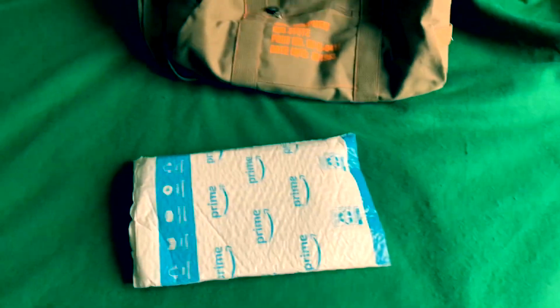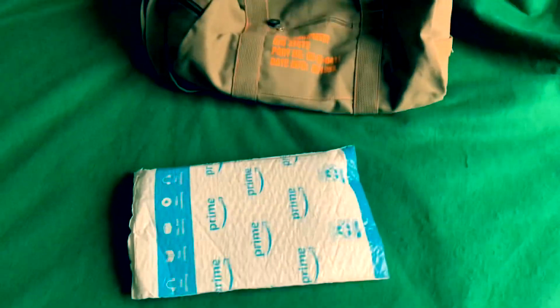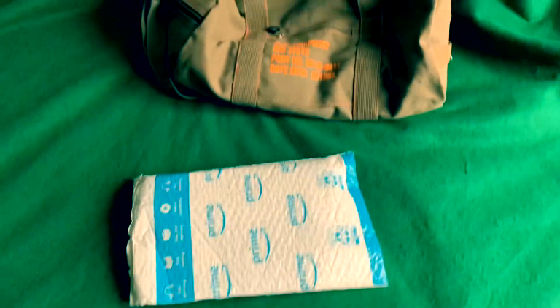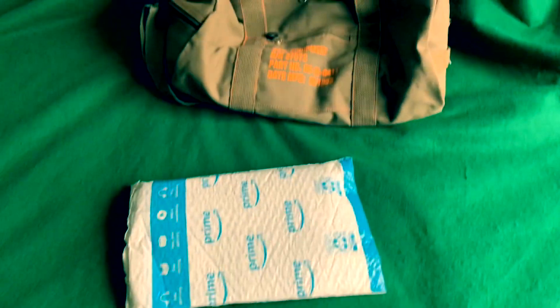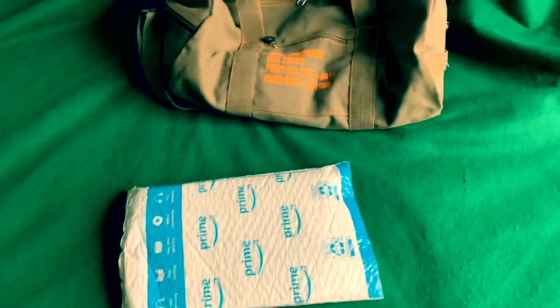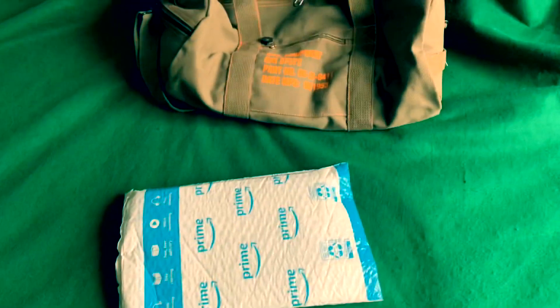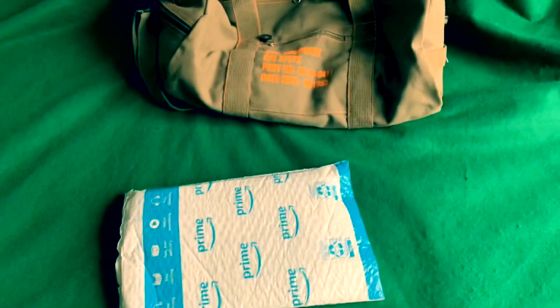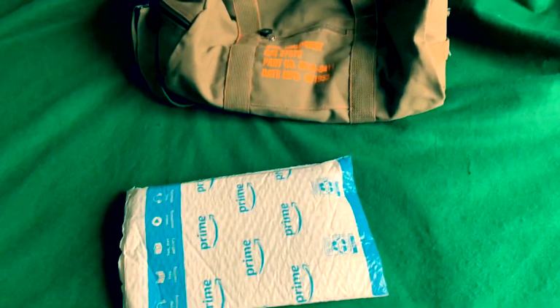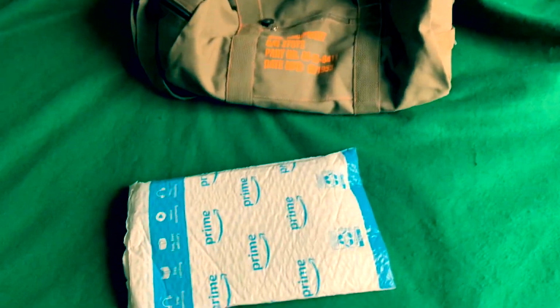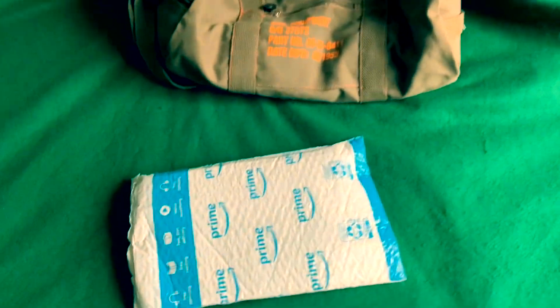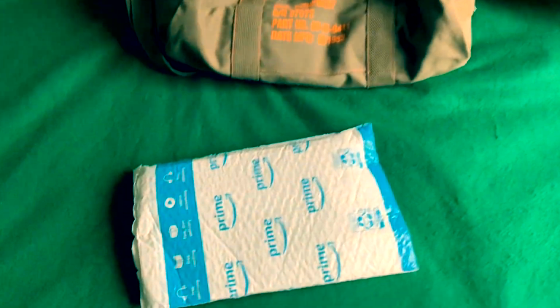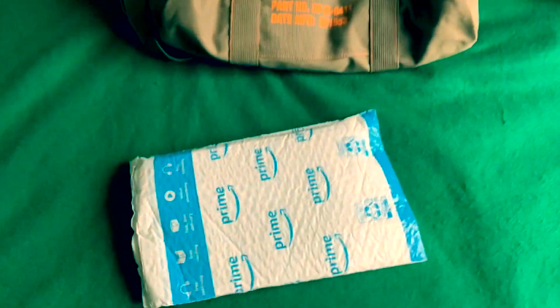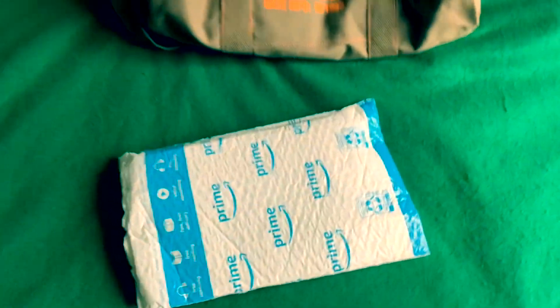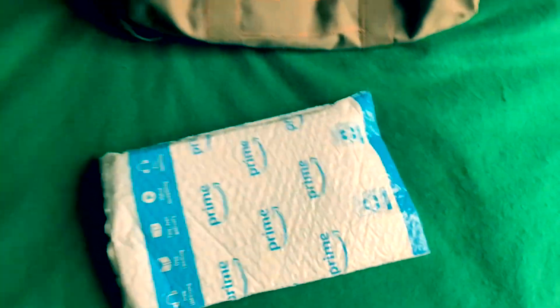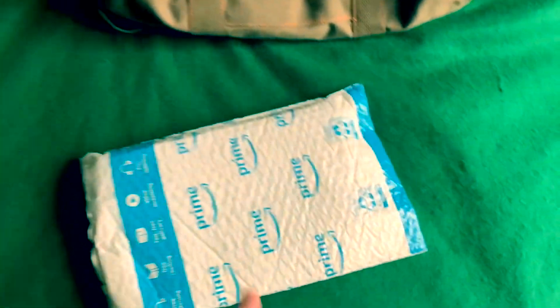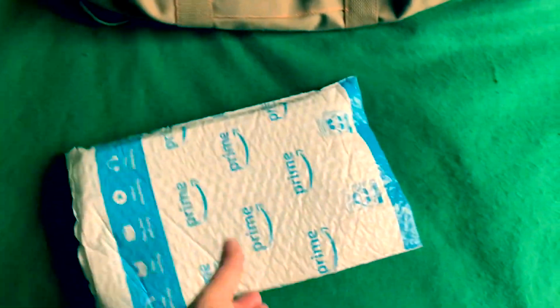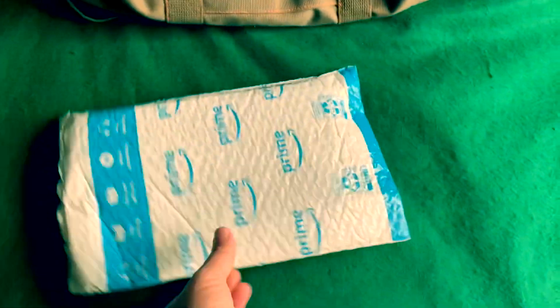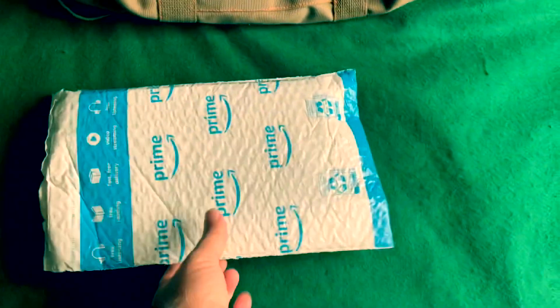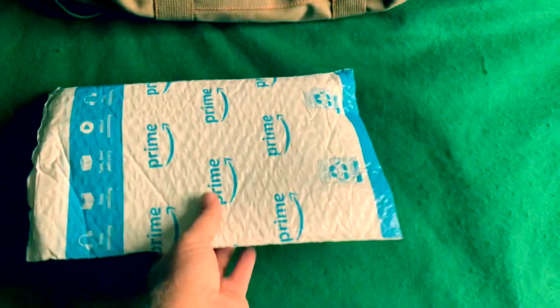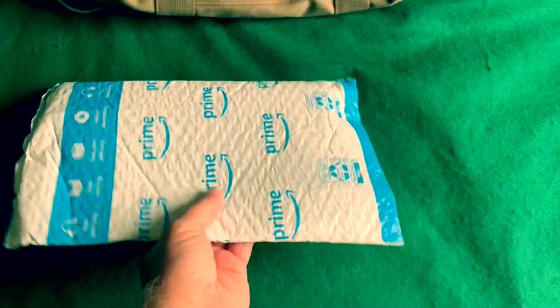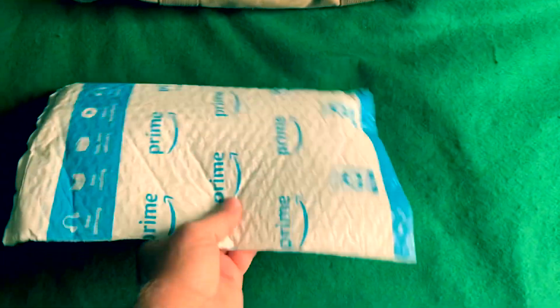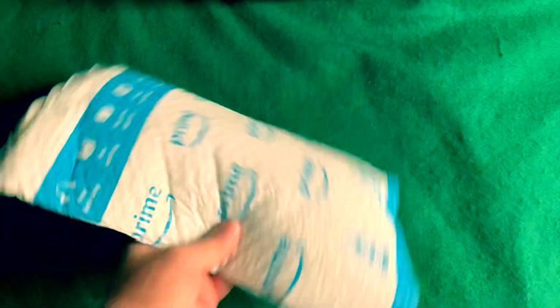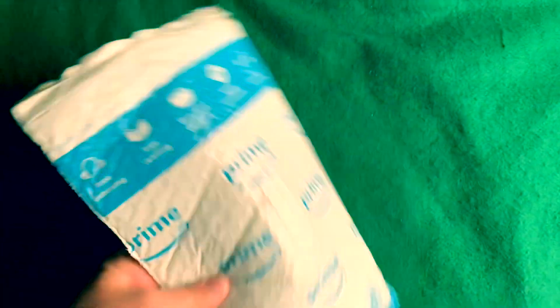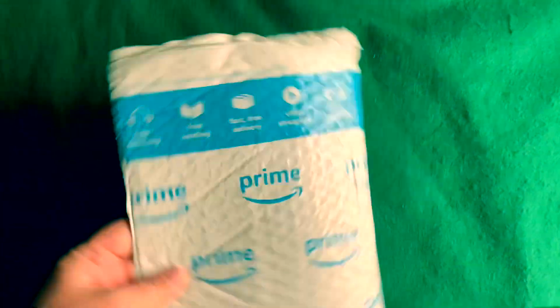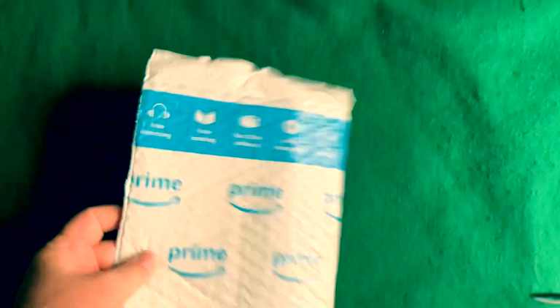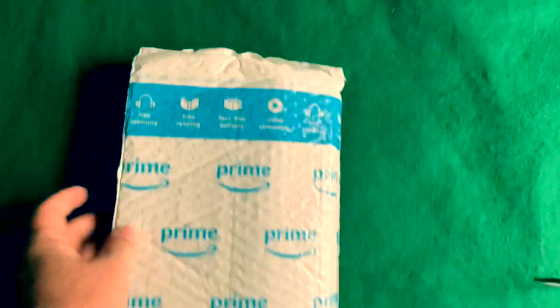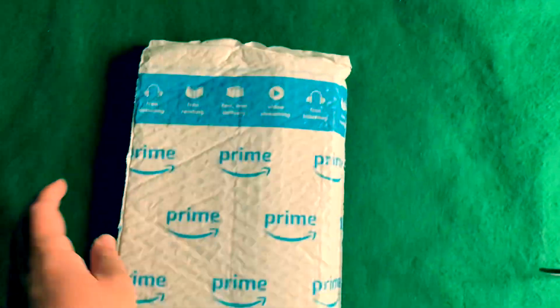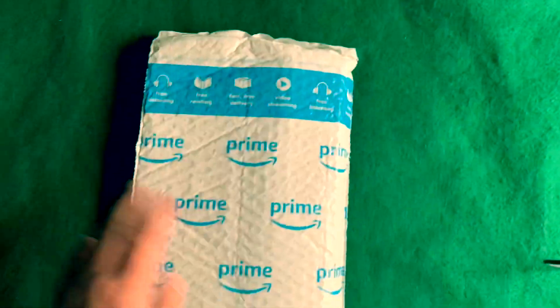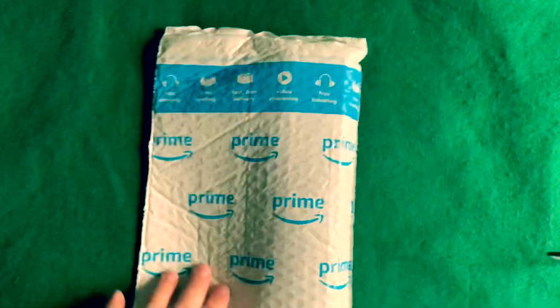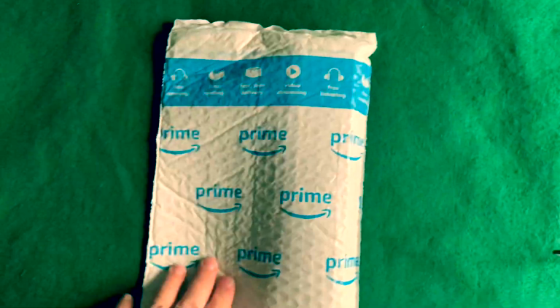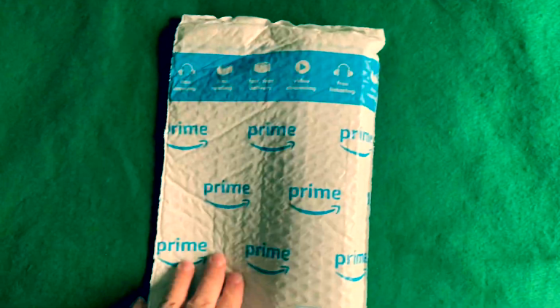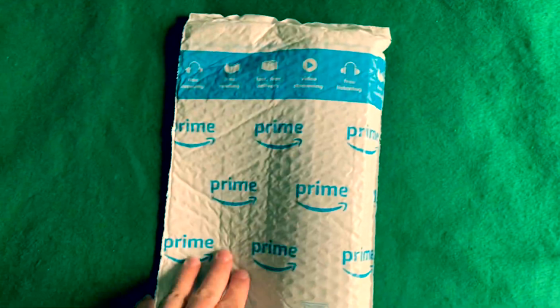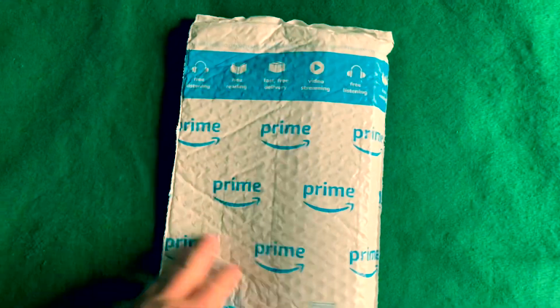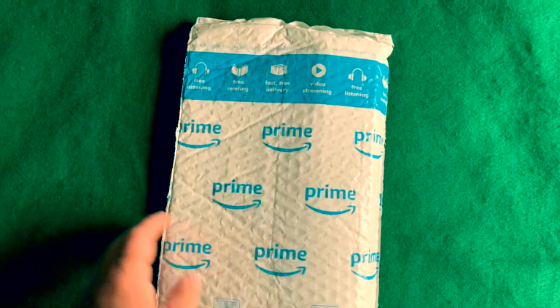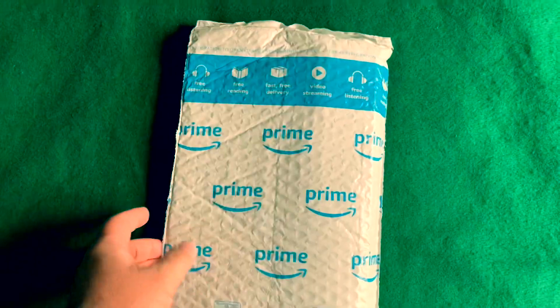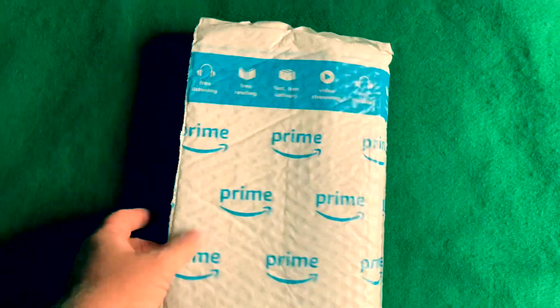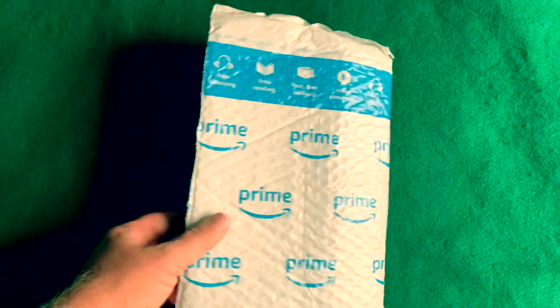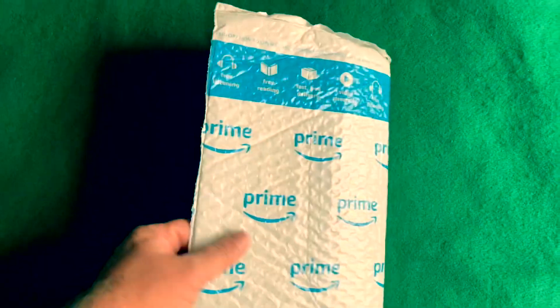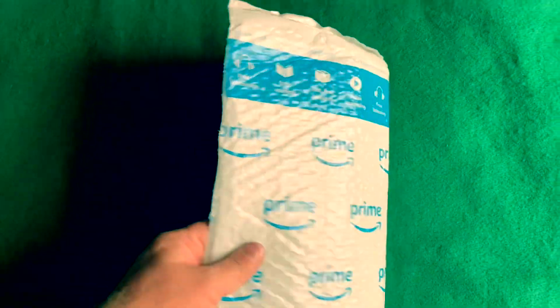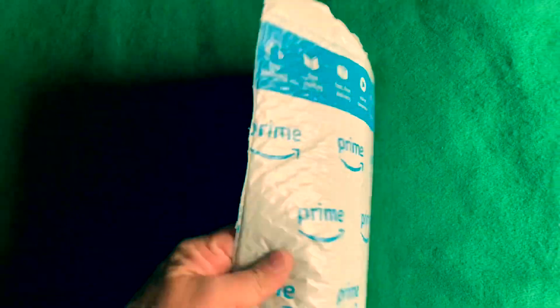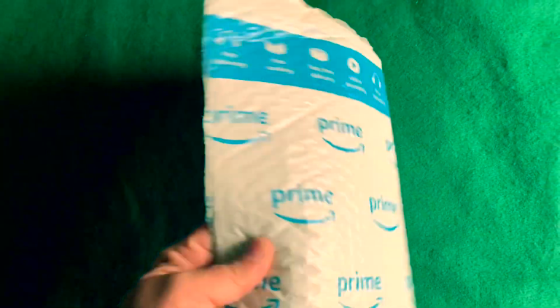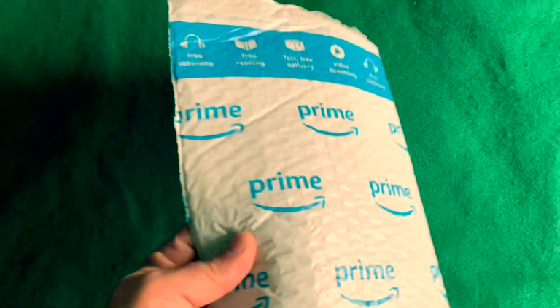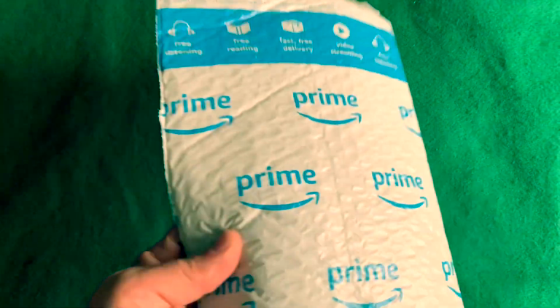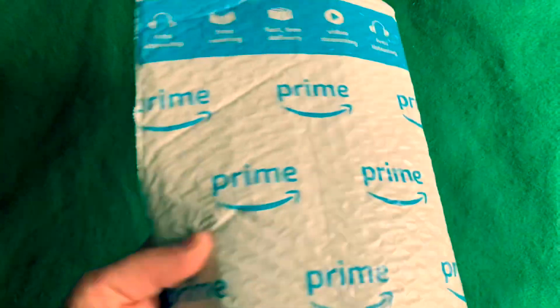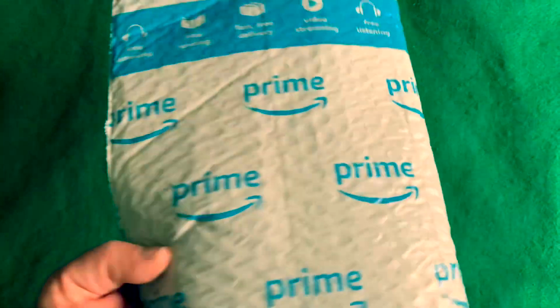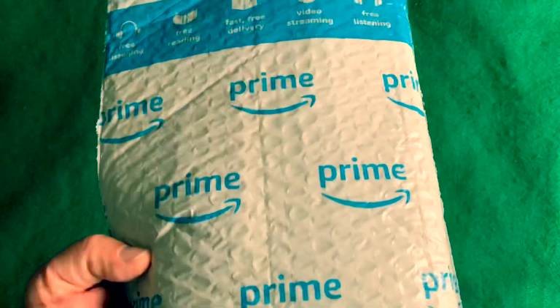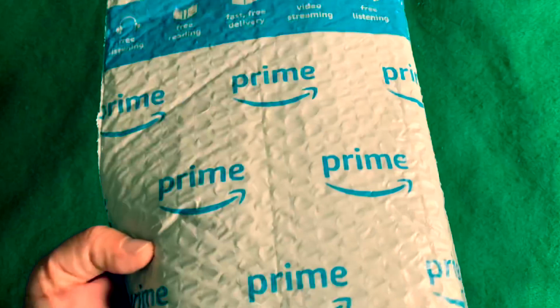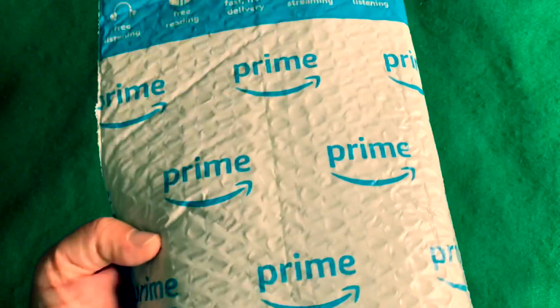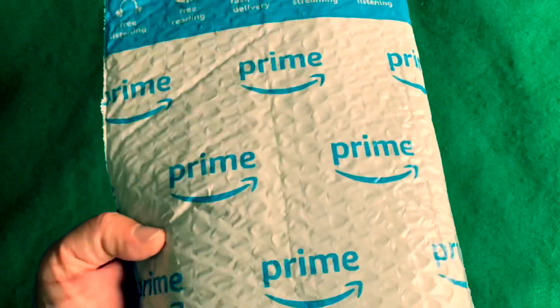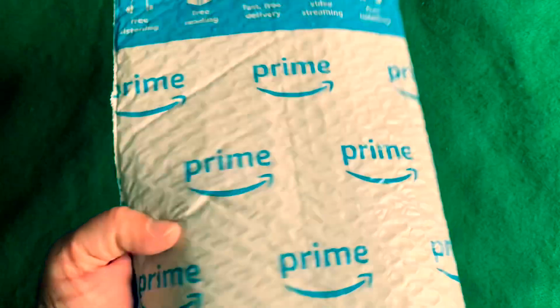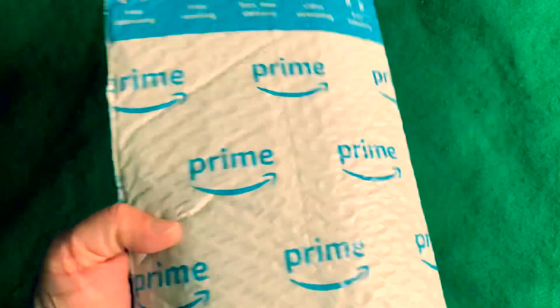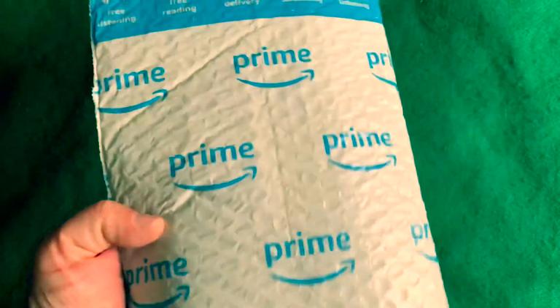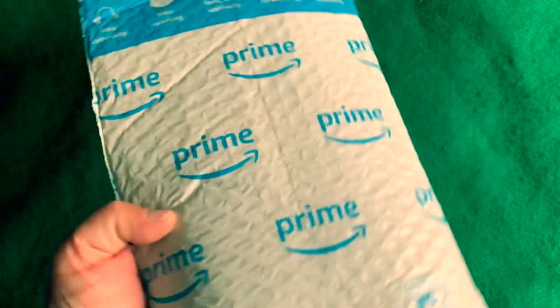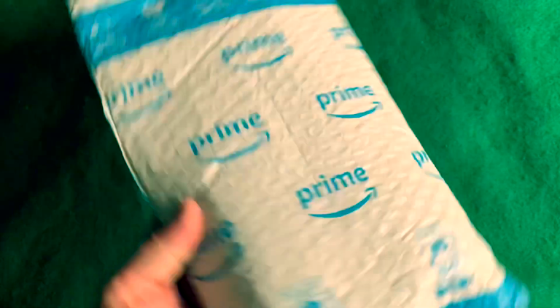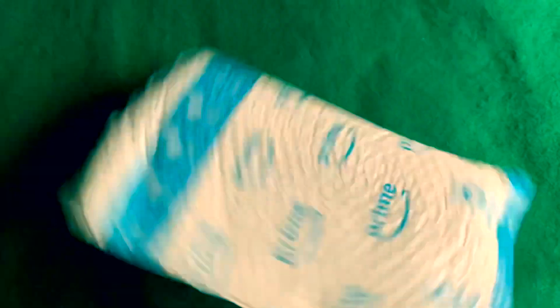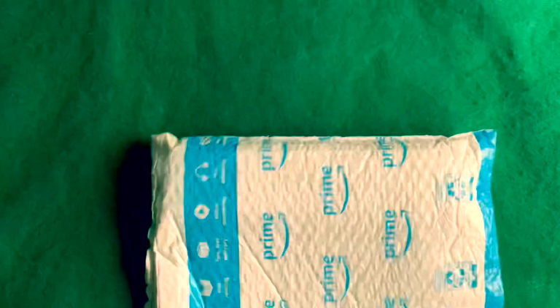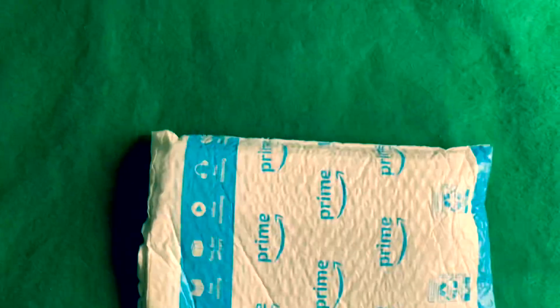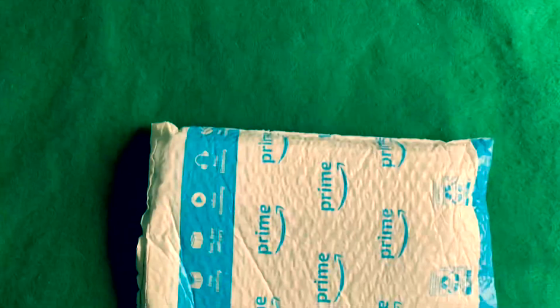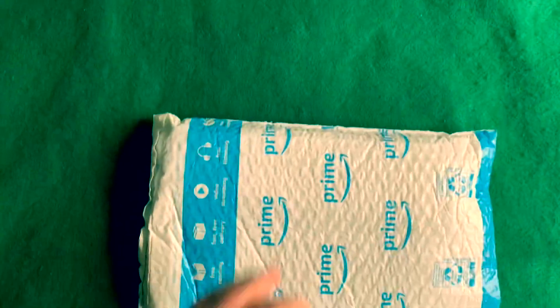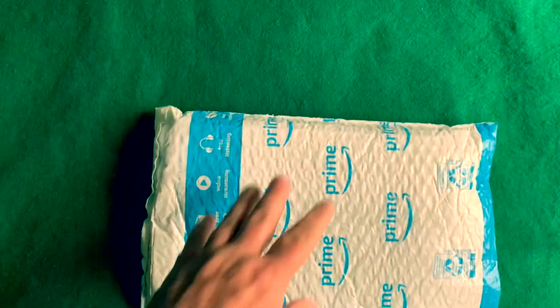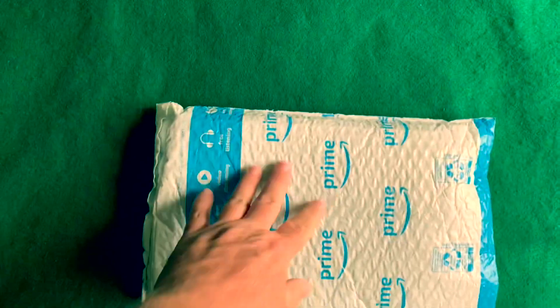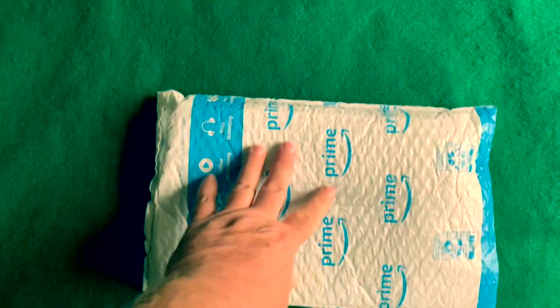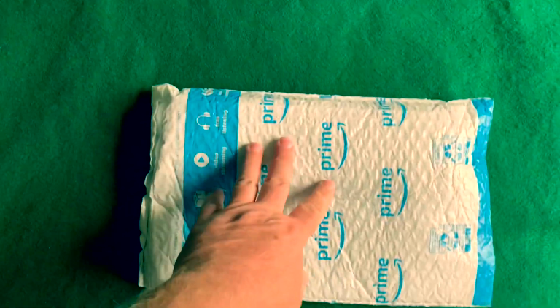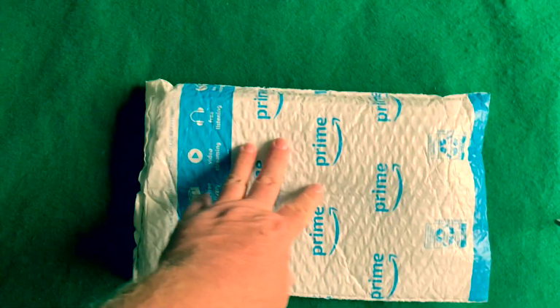Hey there everybody, this just arrived. Let's get the package open and see what's in there.